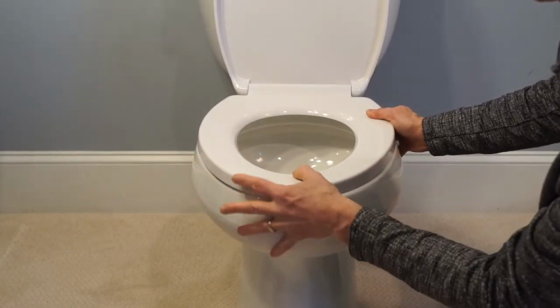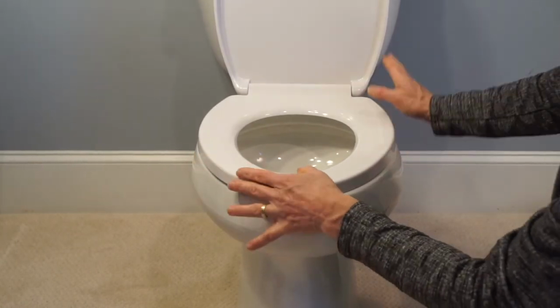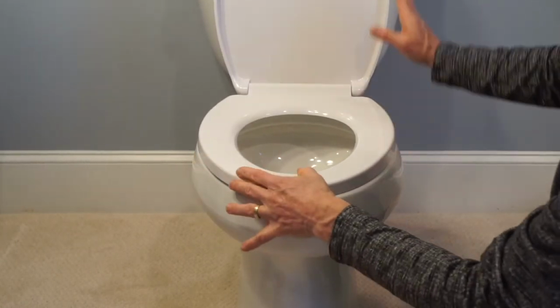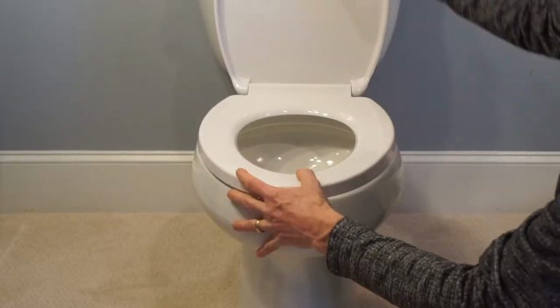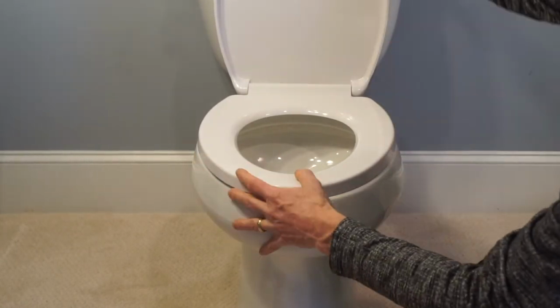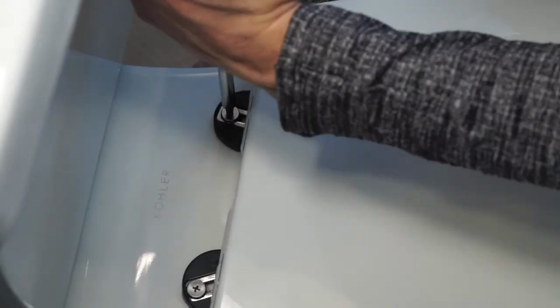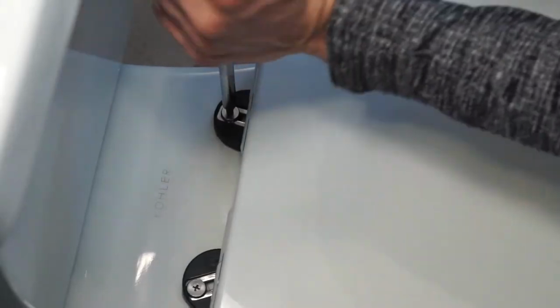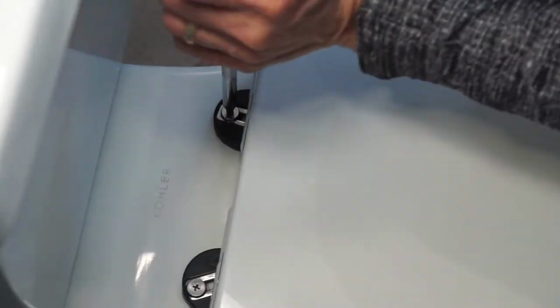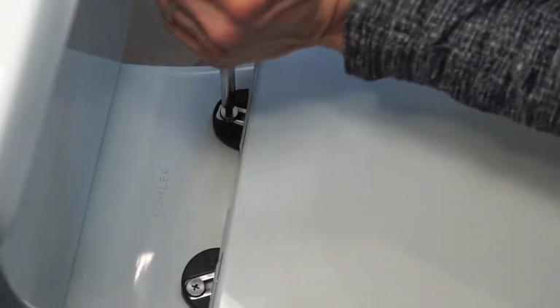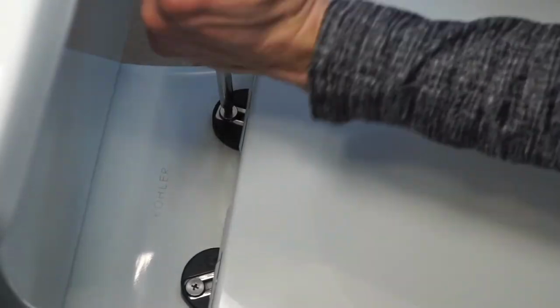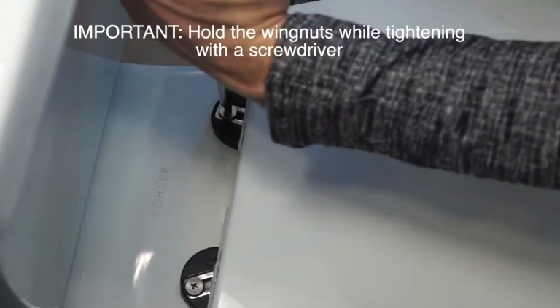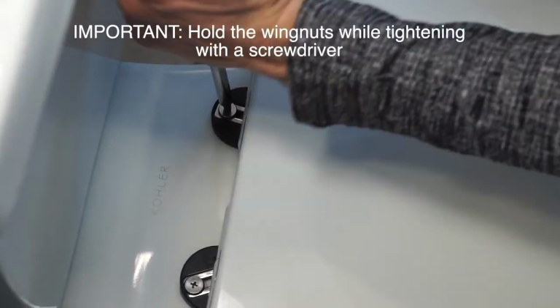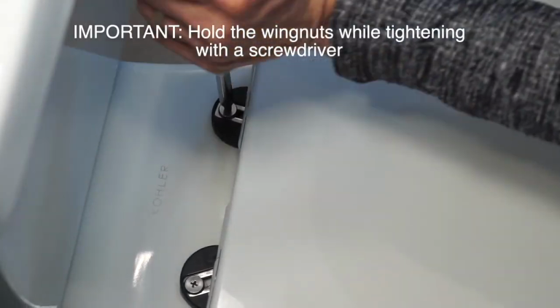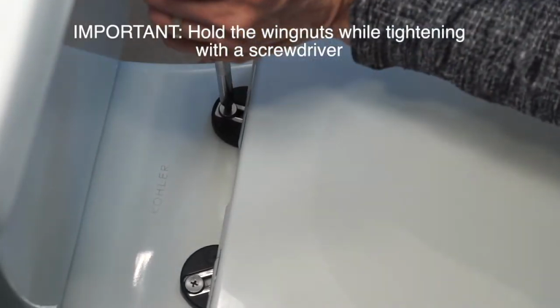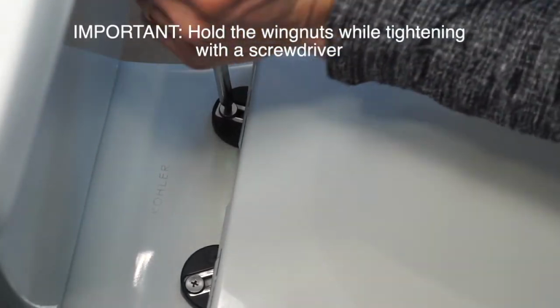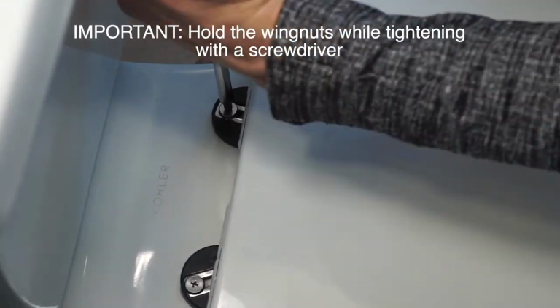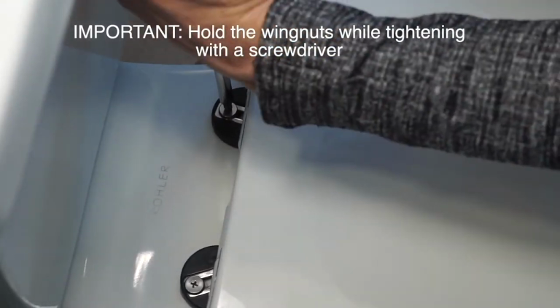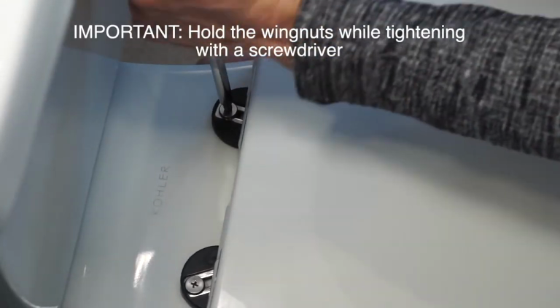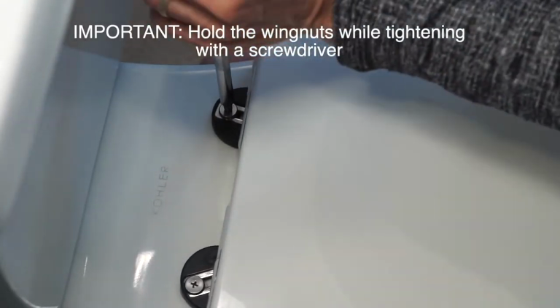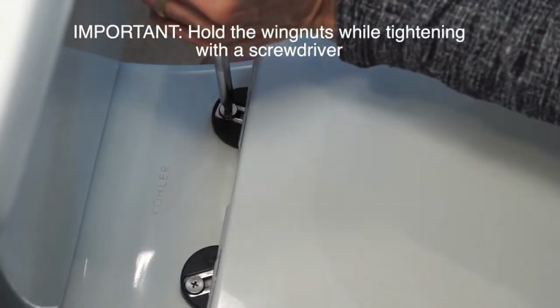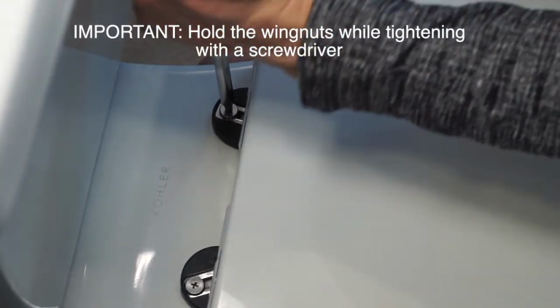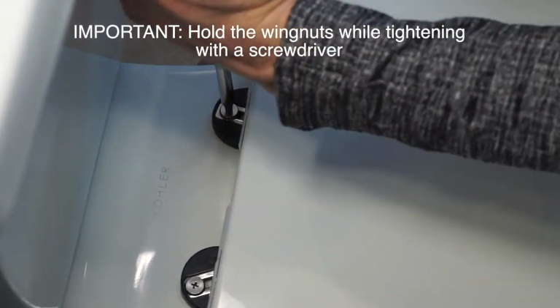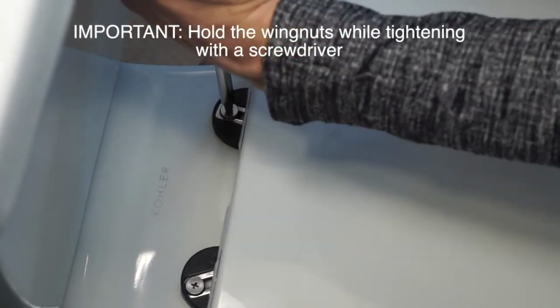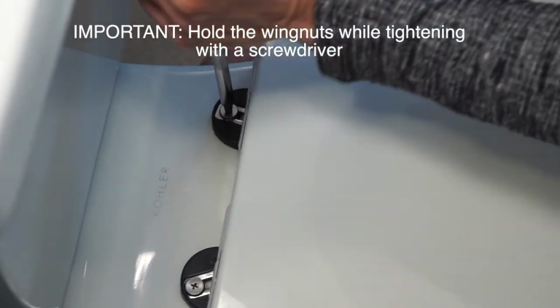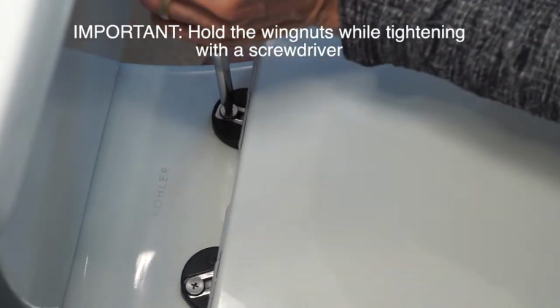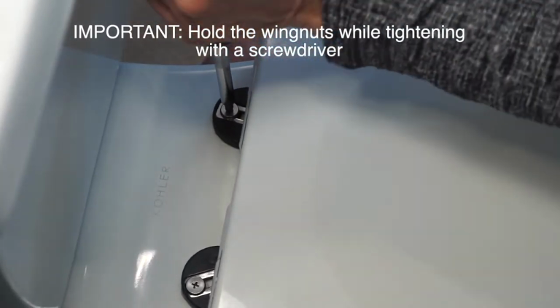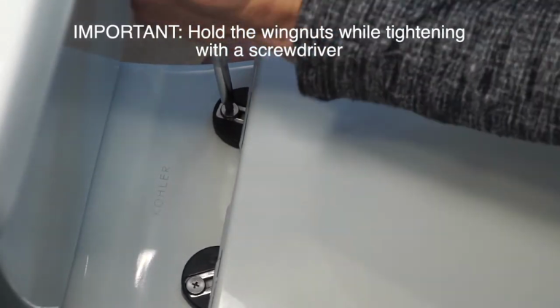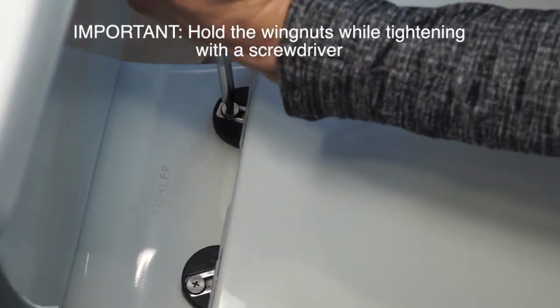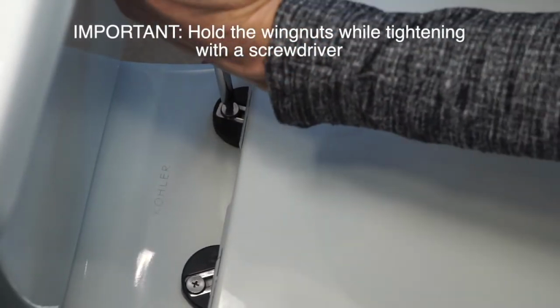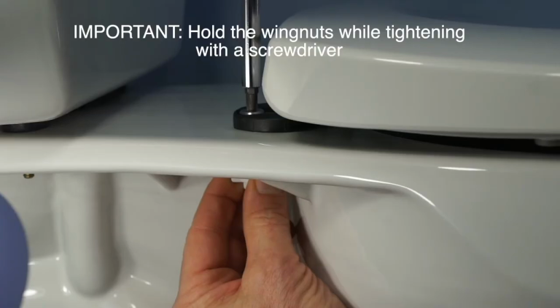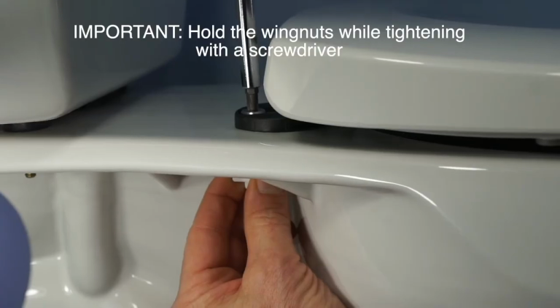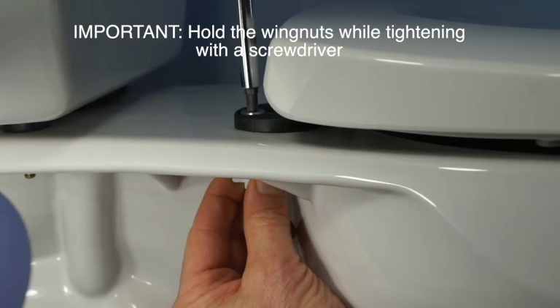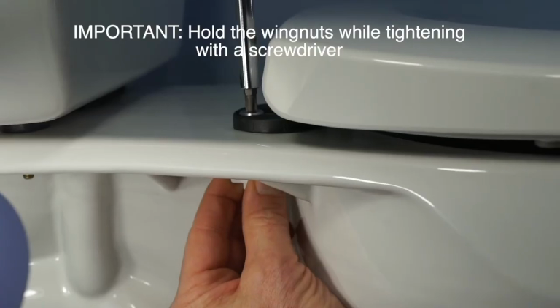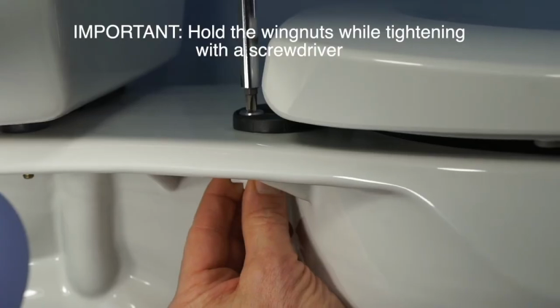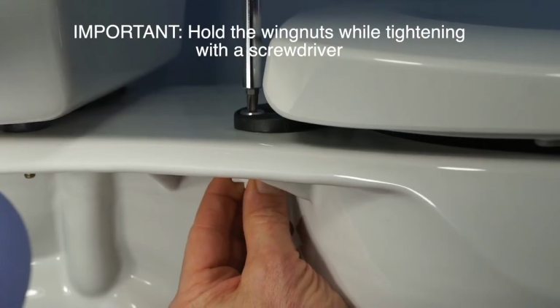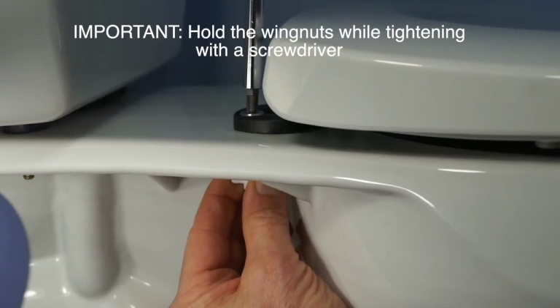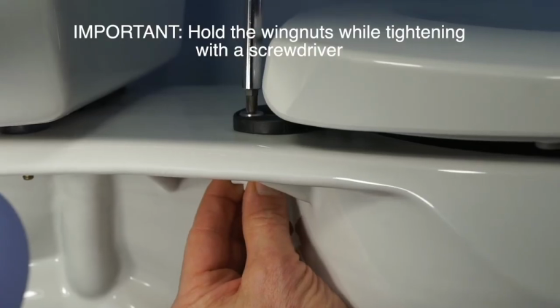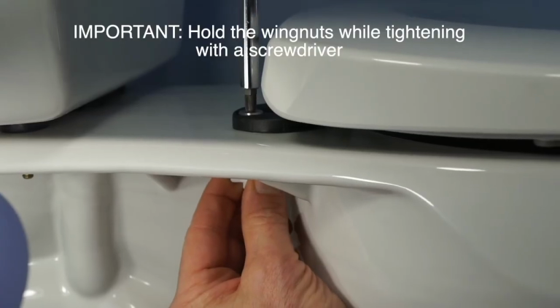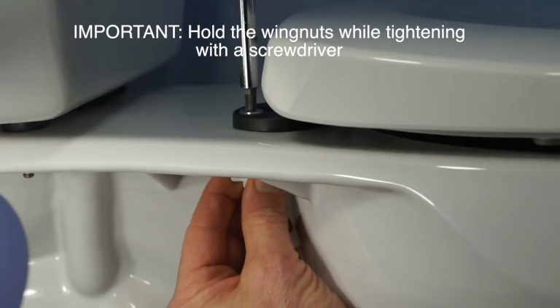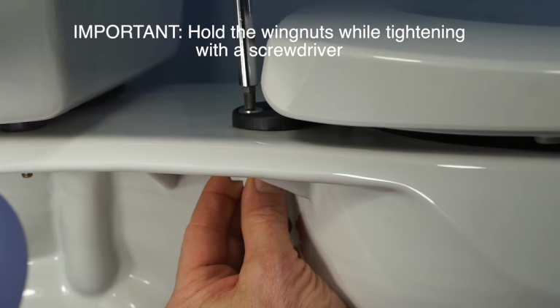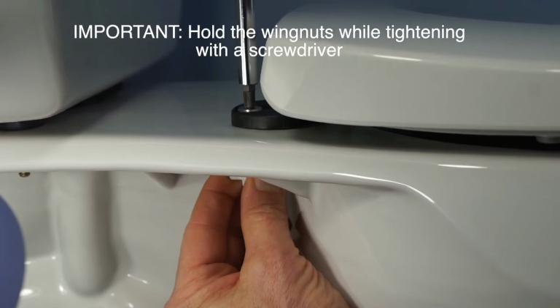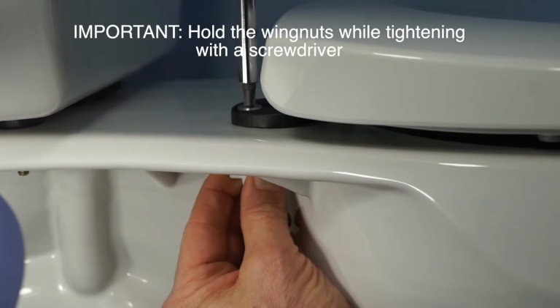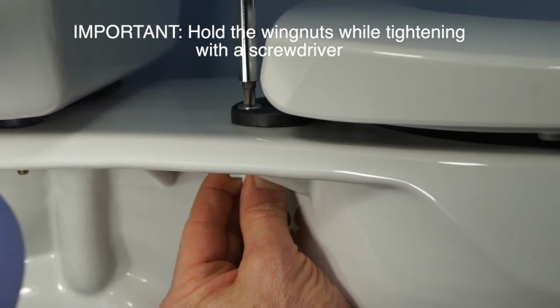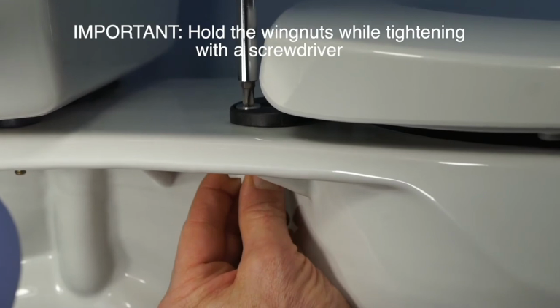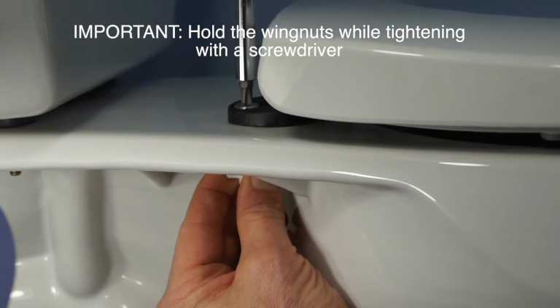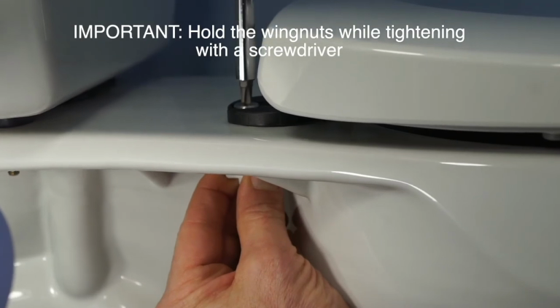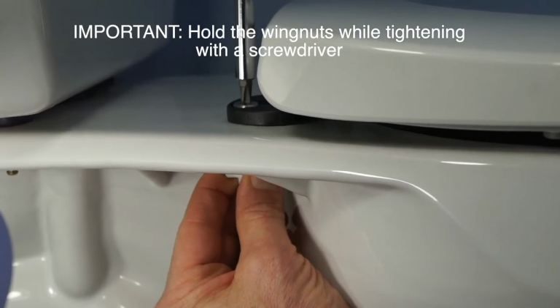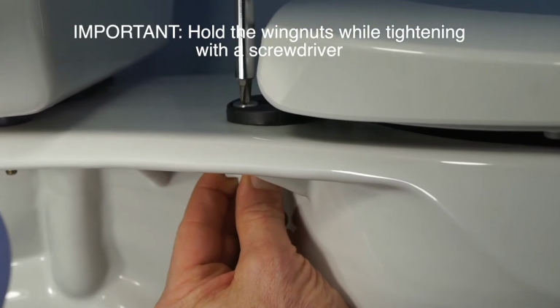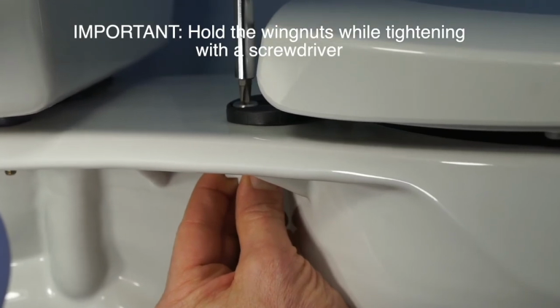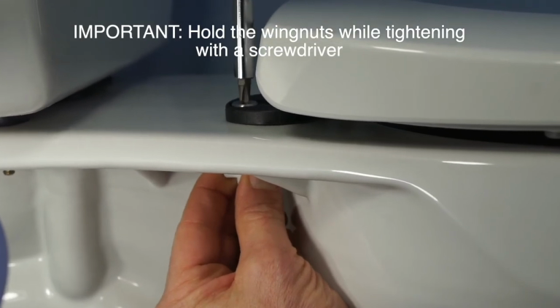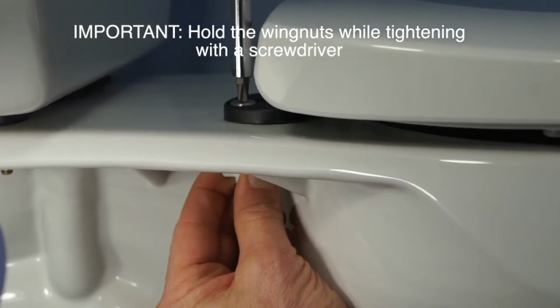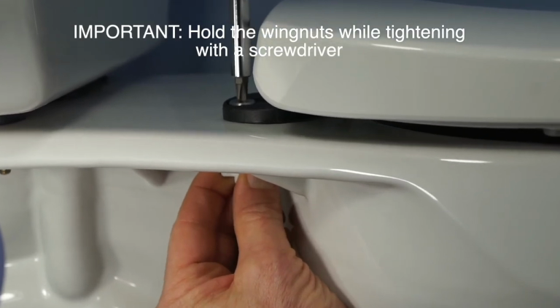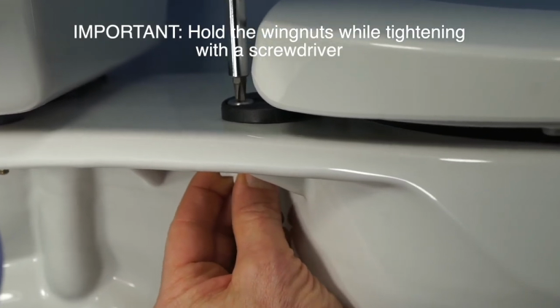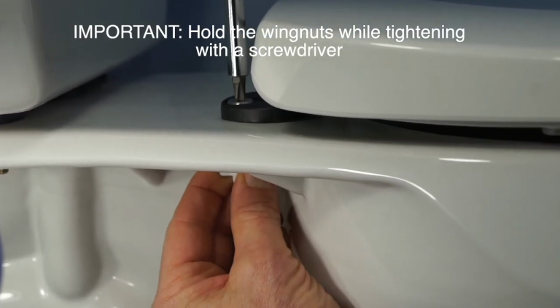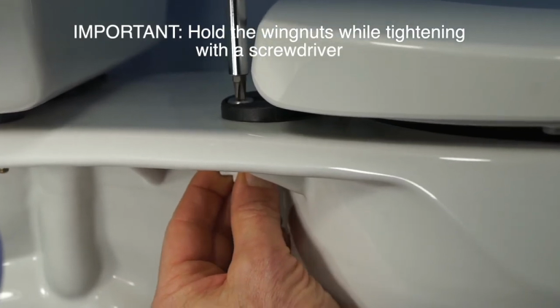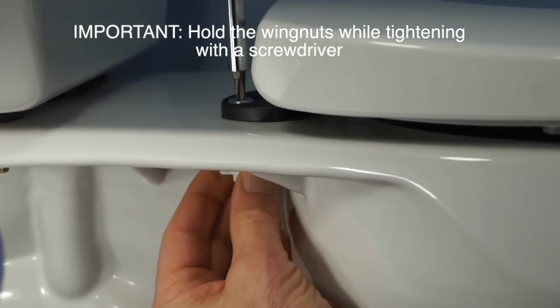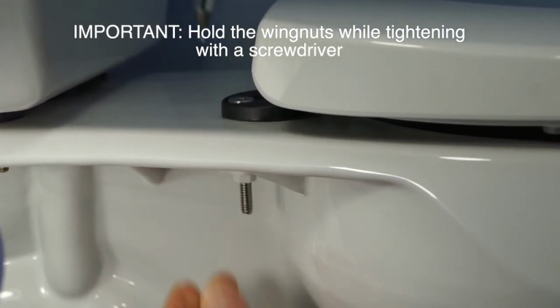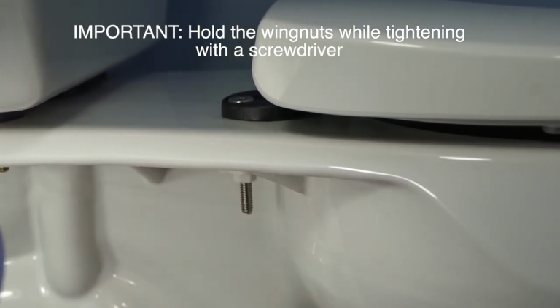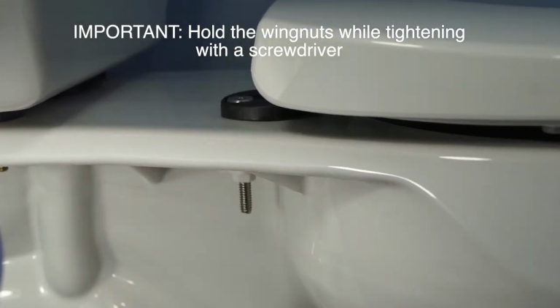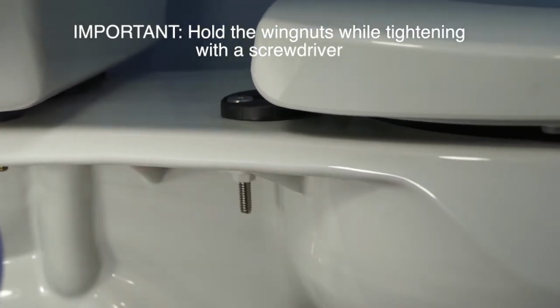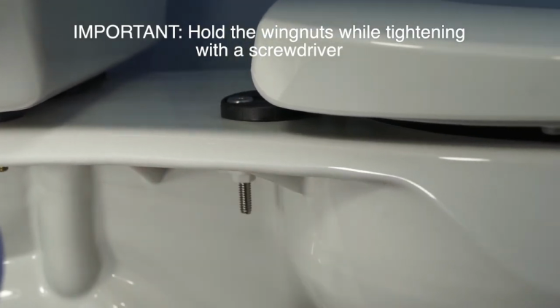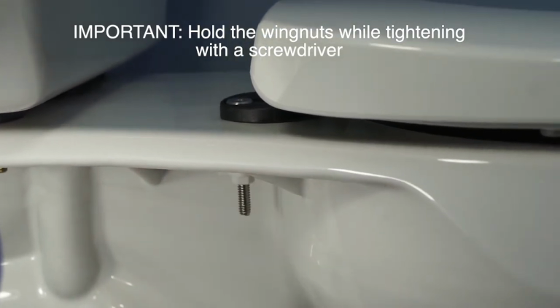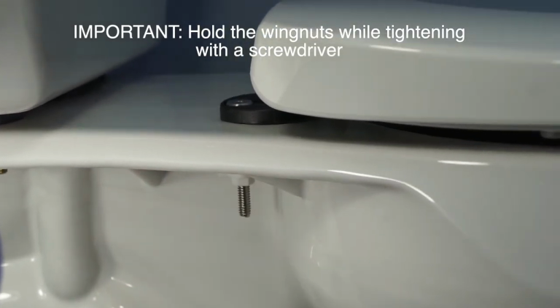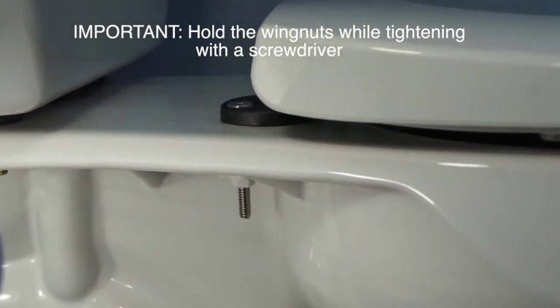For final tightening, use a screwdriver and hold the wingnuts to prevent turning. Tighten very firmly.